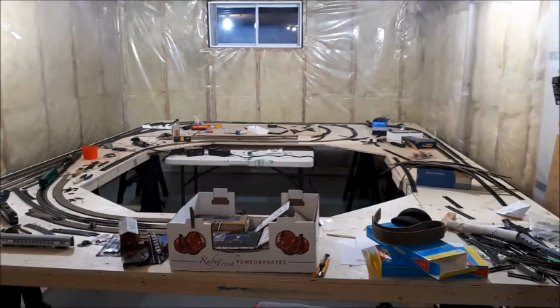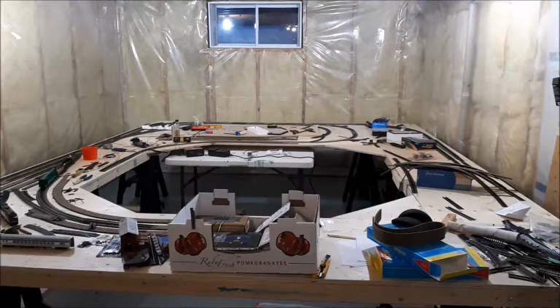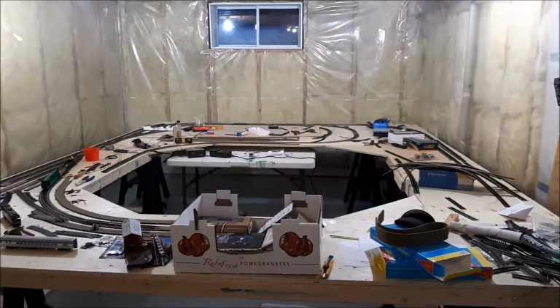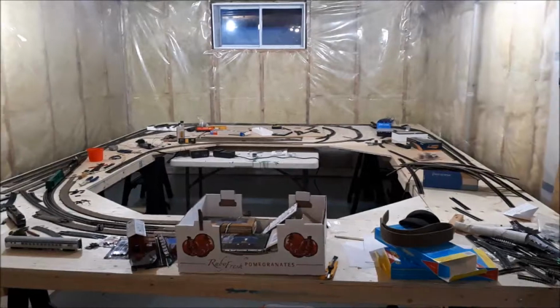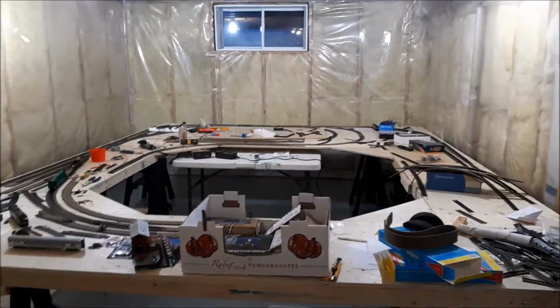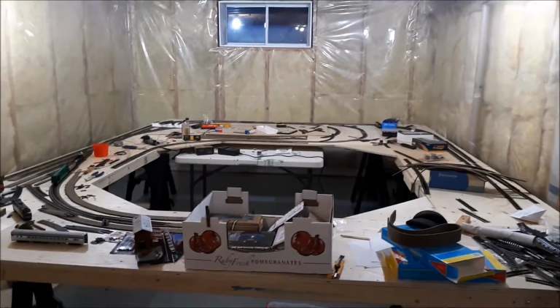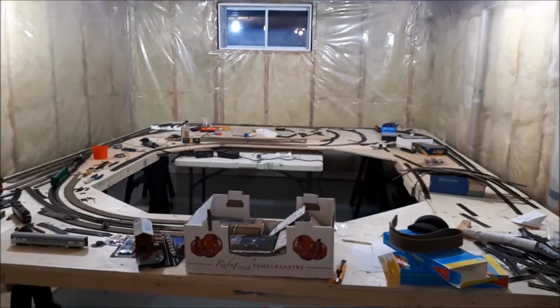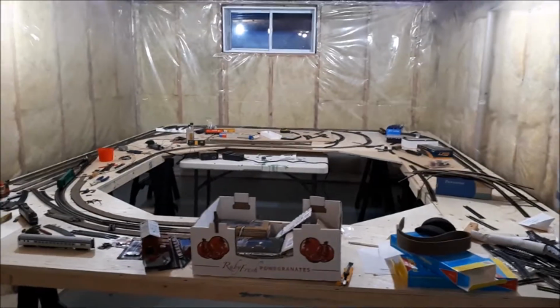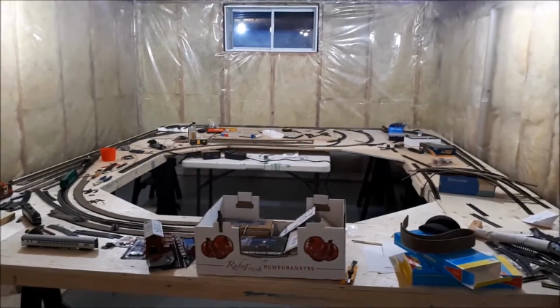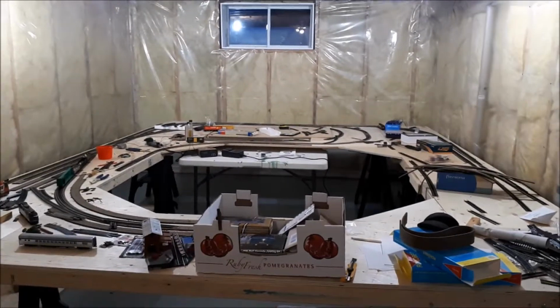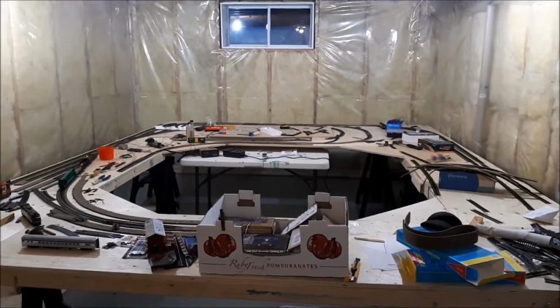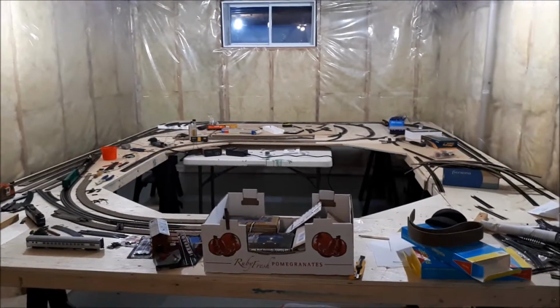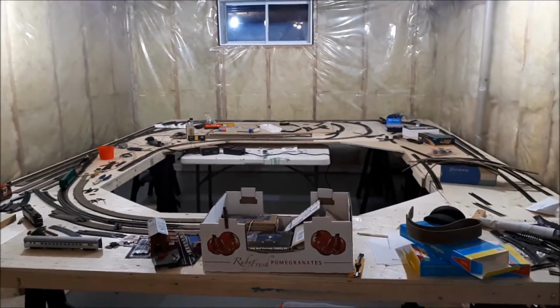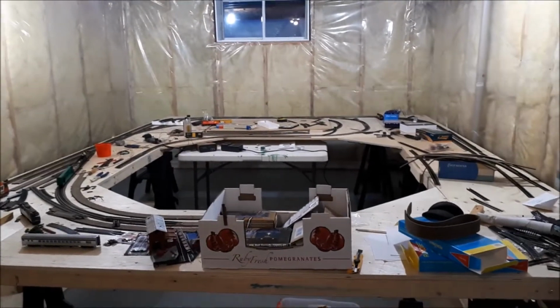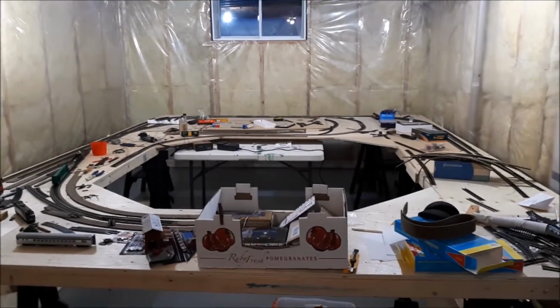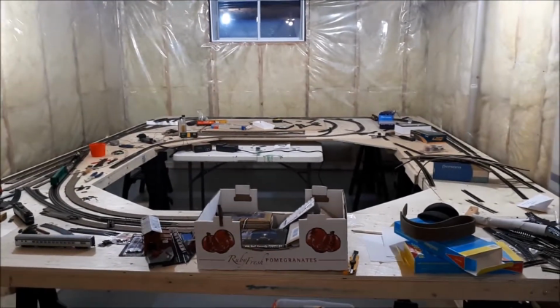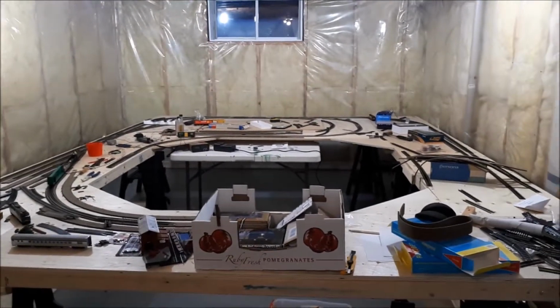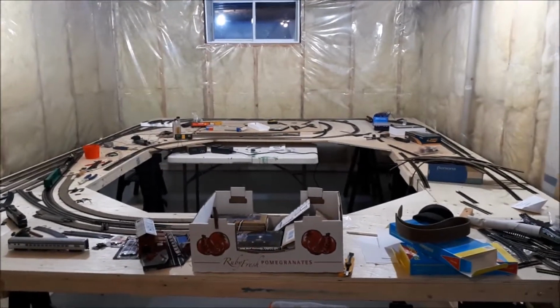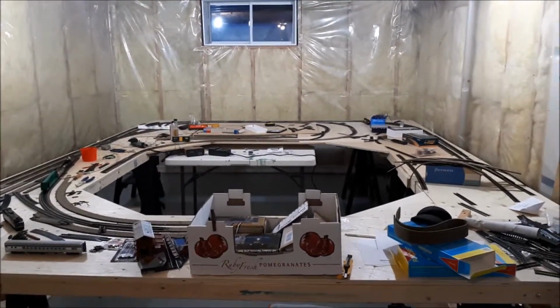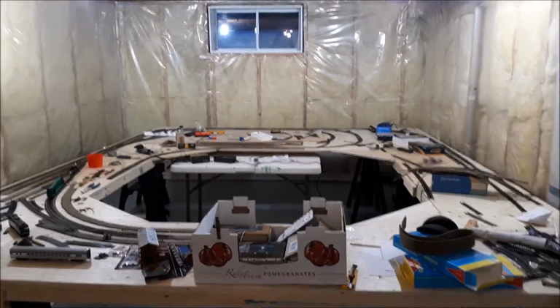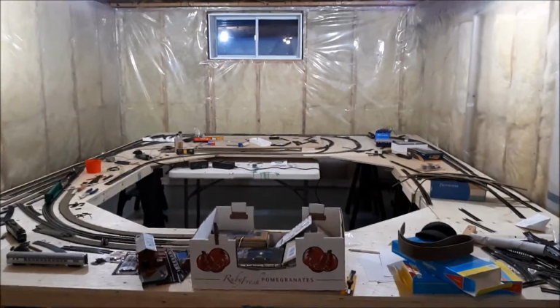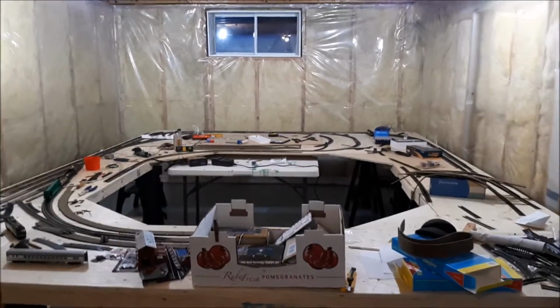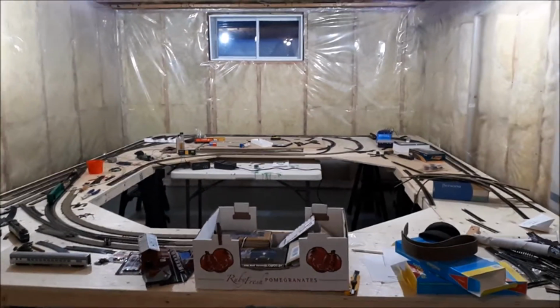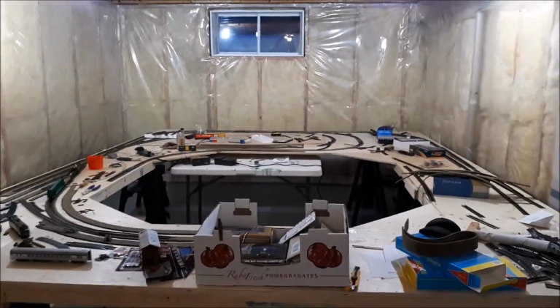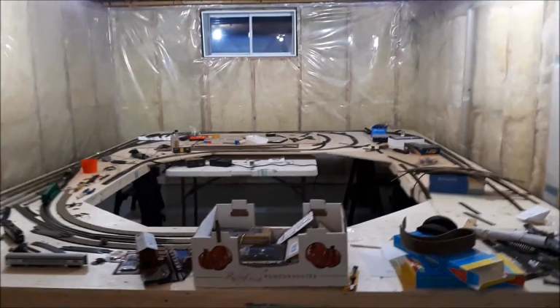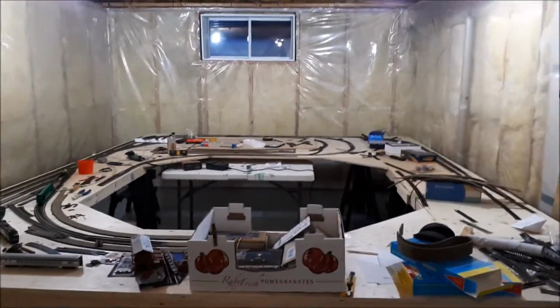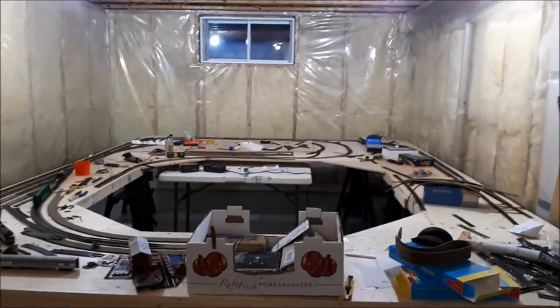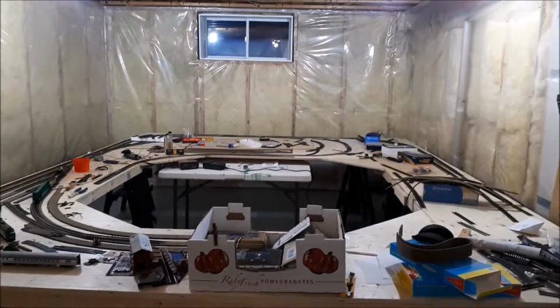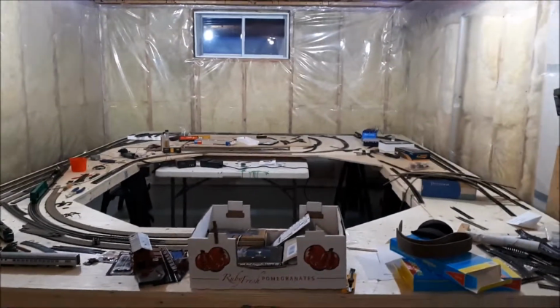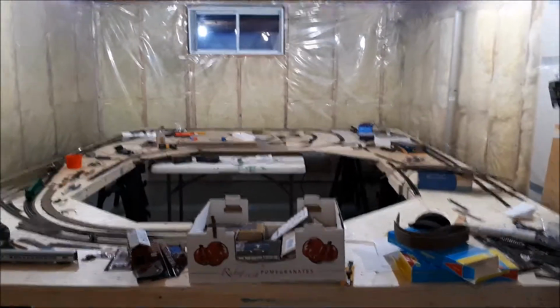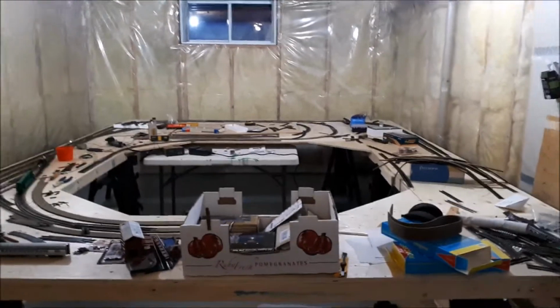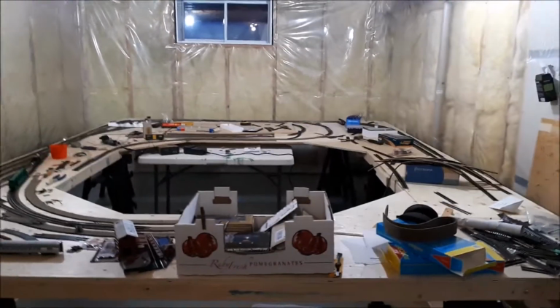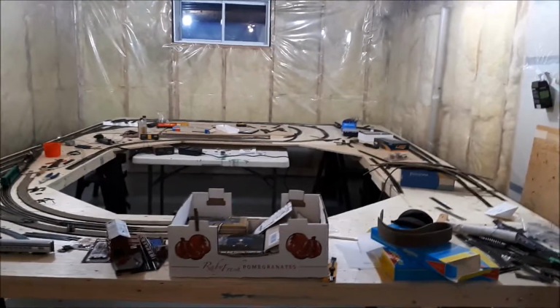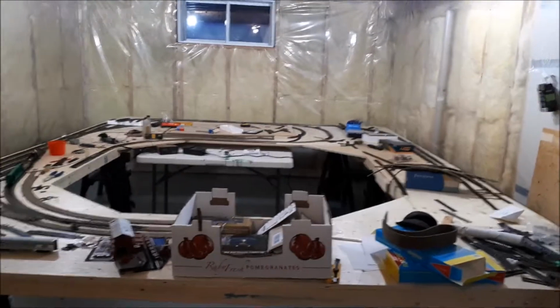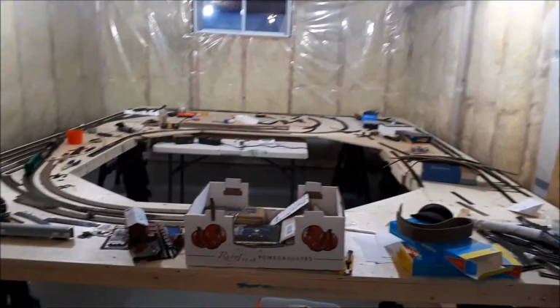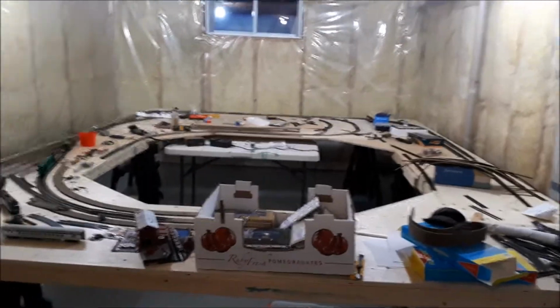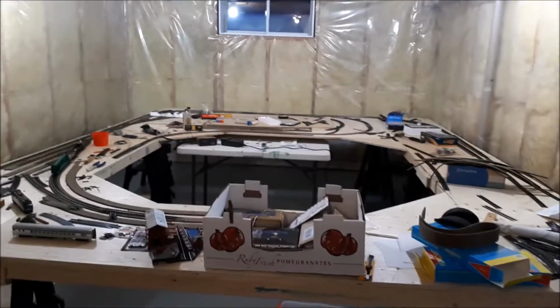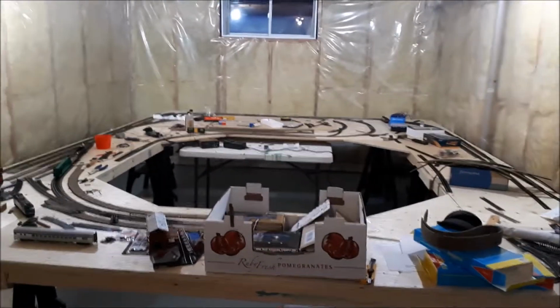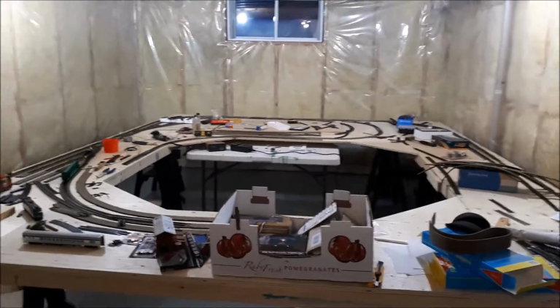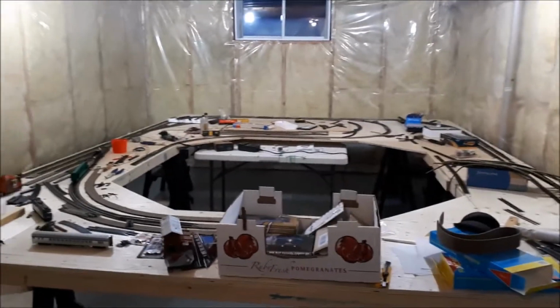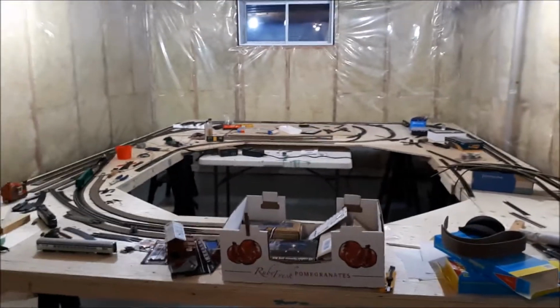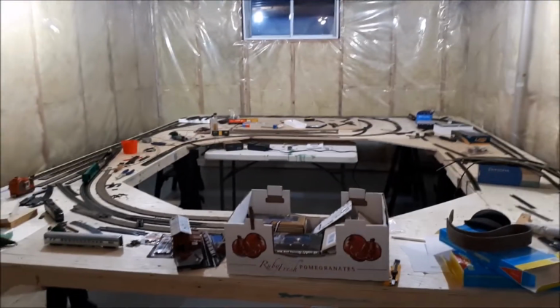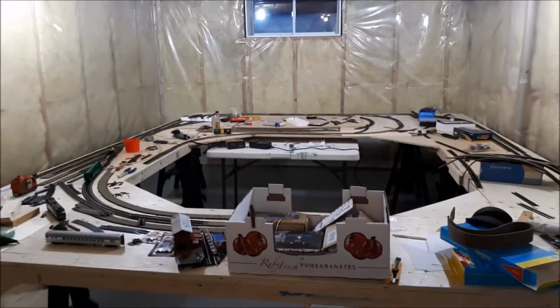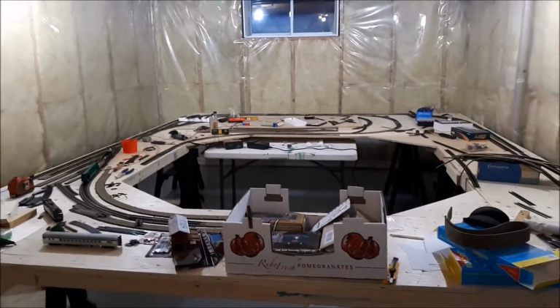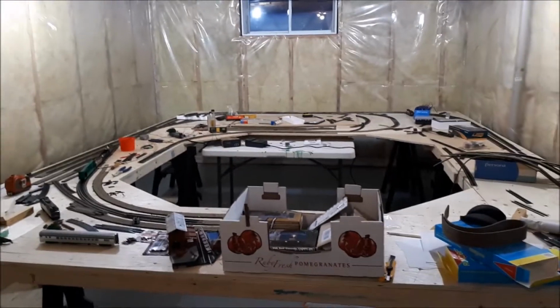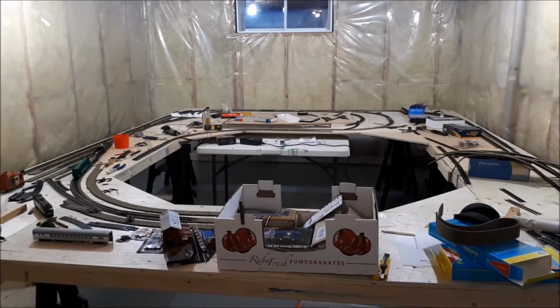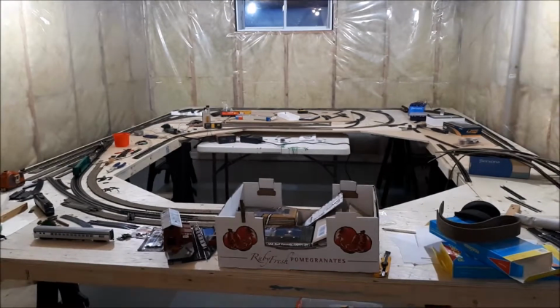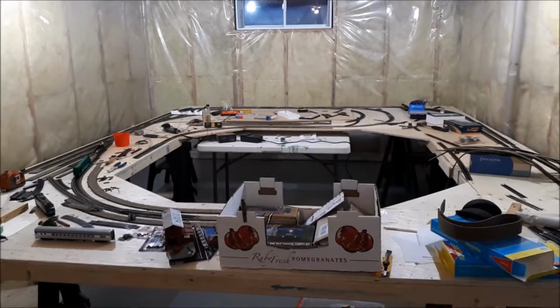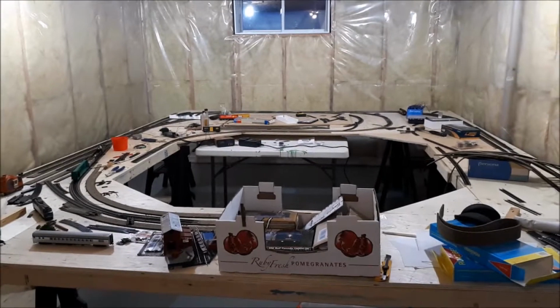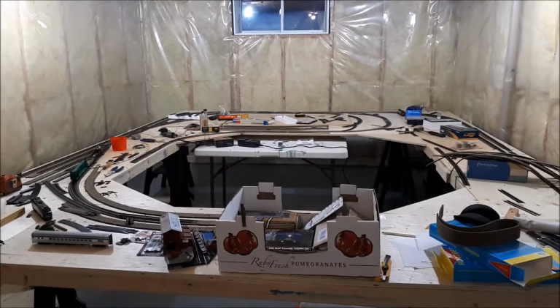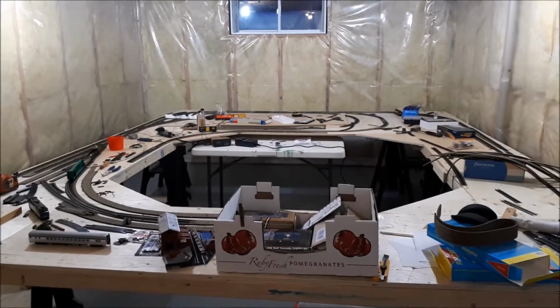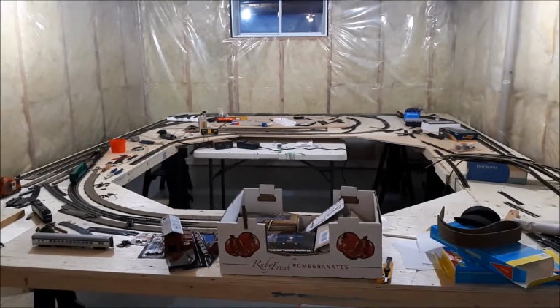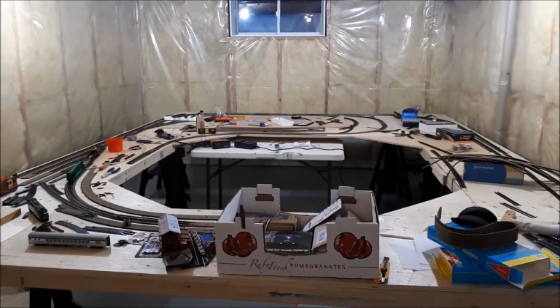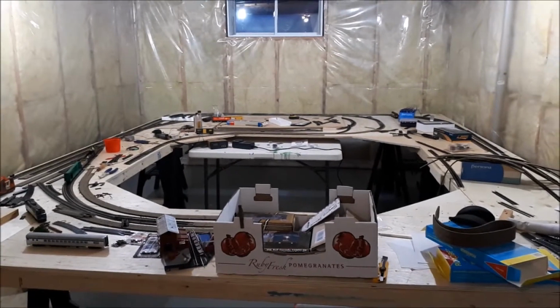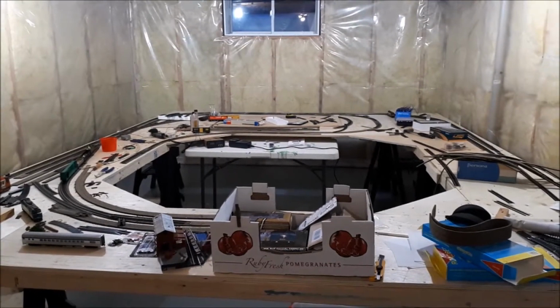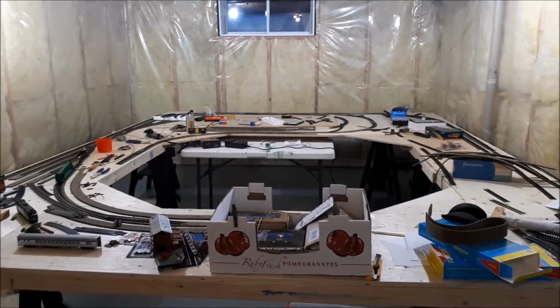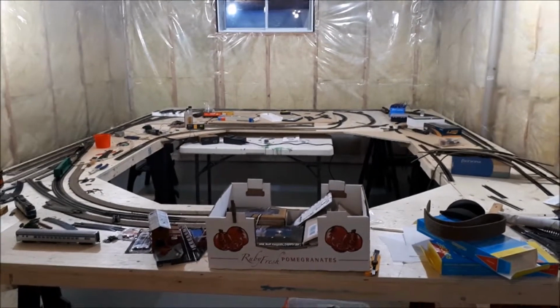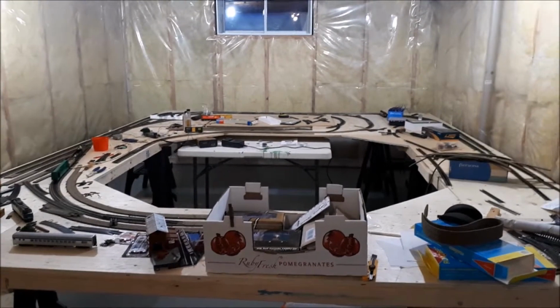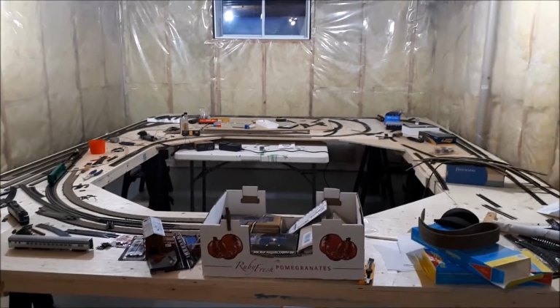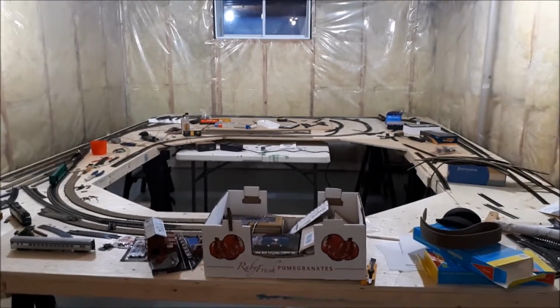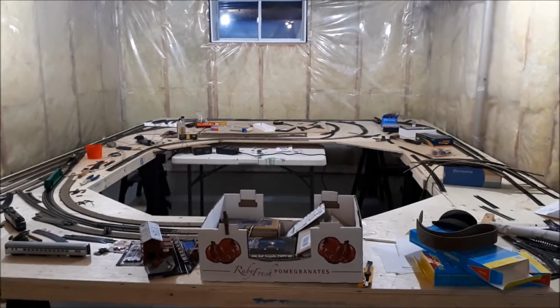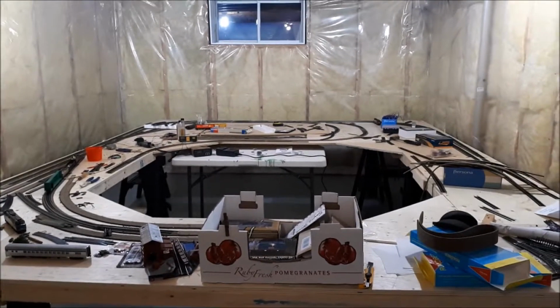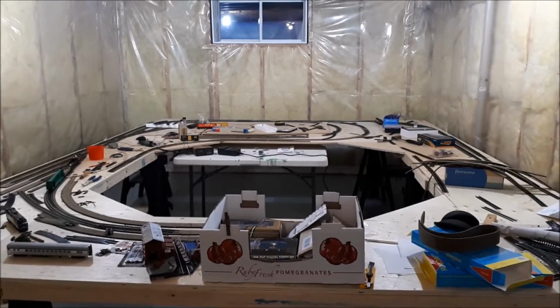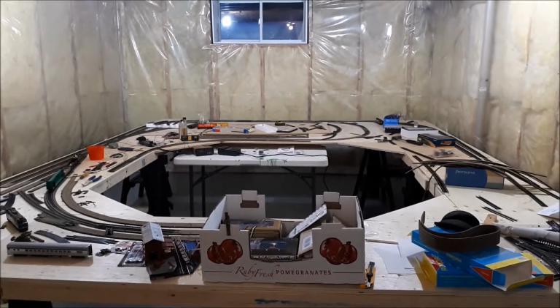Hey guys, Canadian RailFounder12 here, and this is going to be the fourth update video of my layout that I'm building with my grandfather.